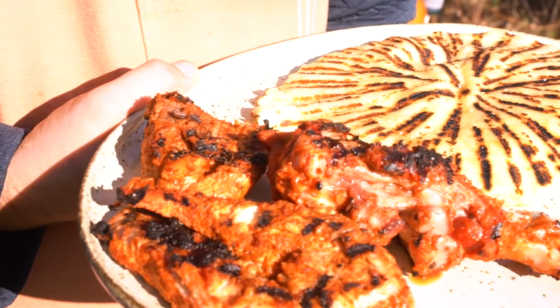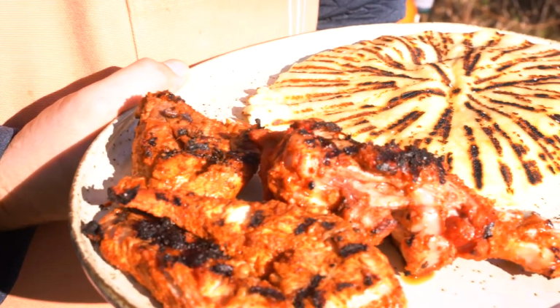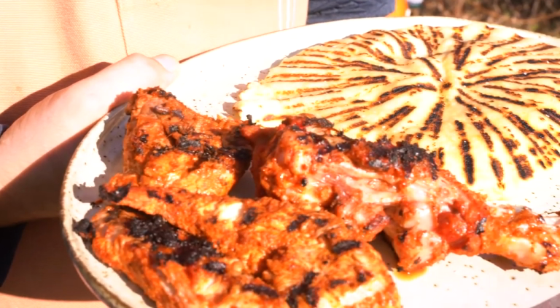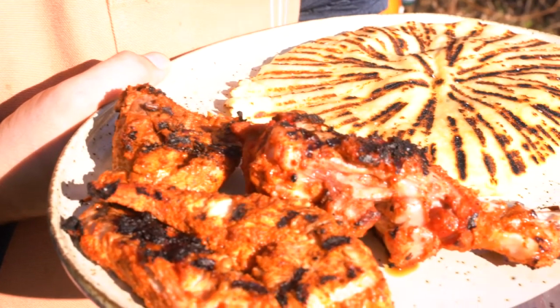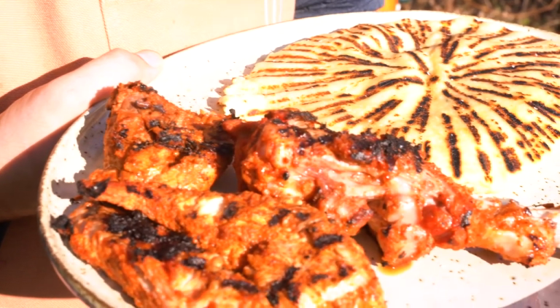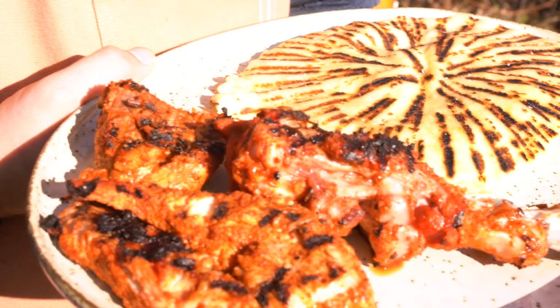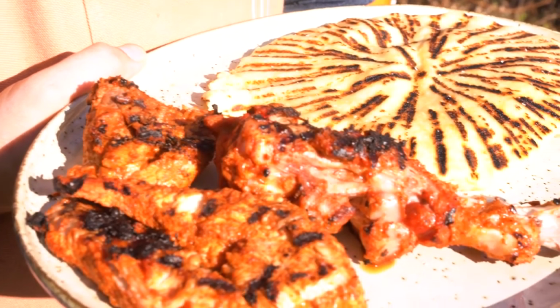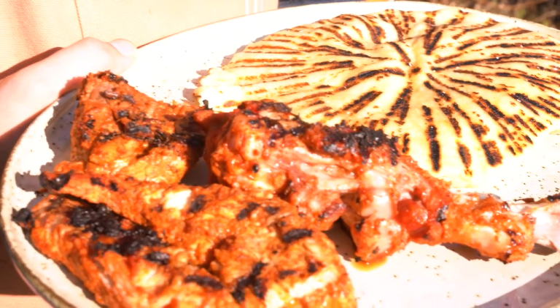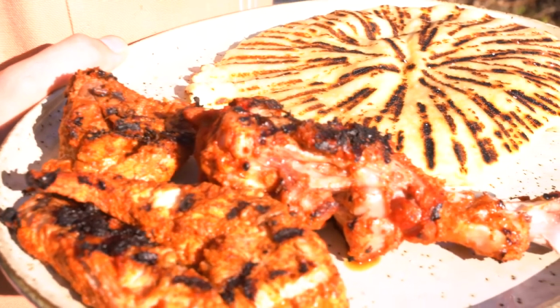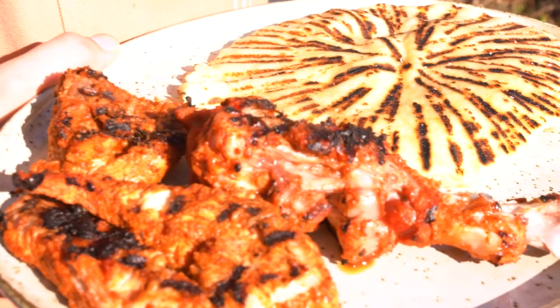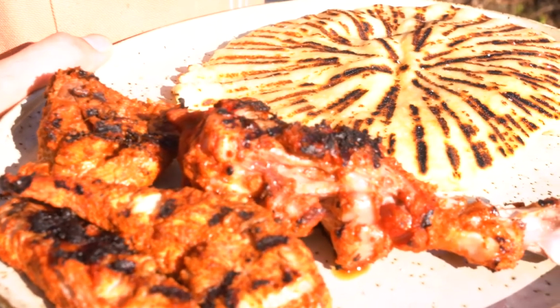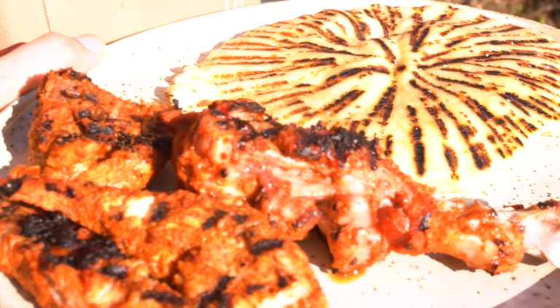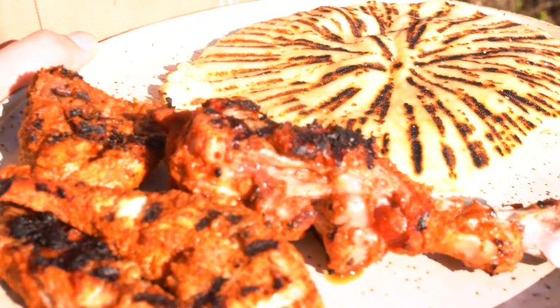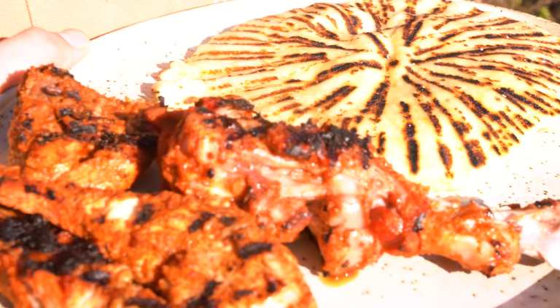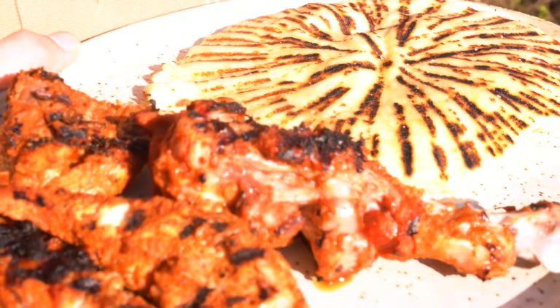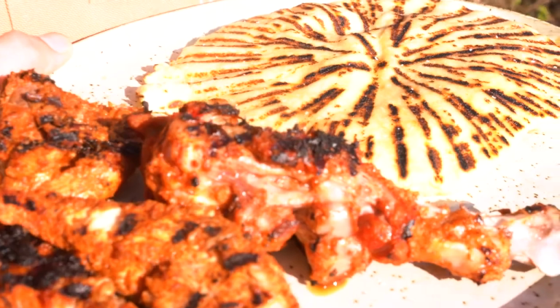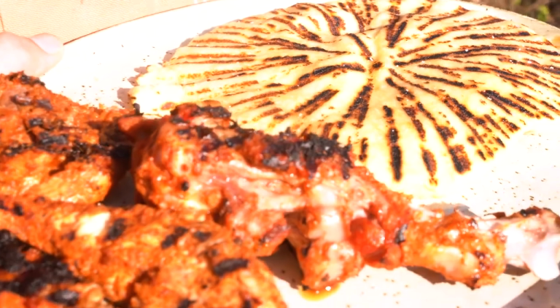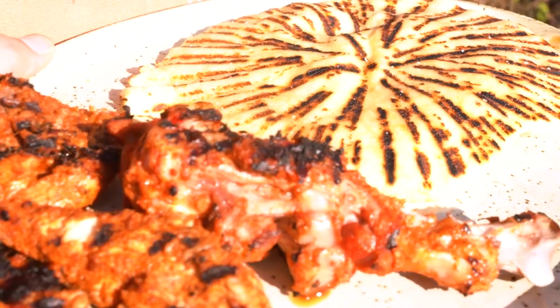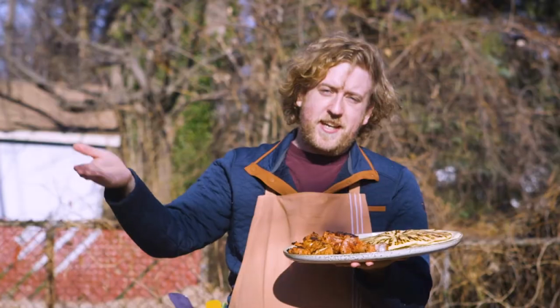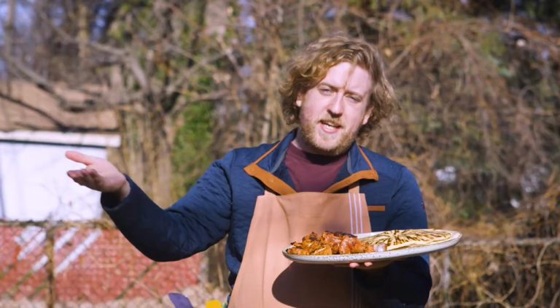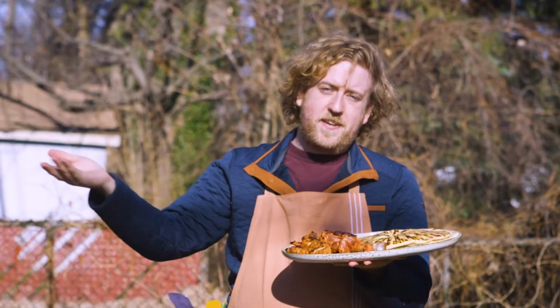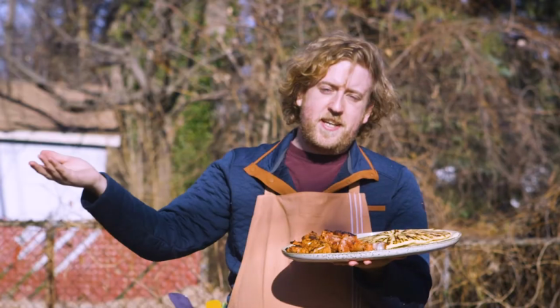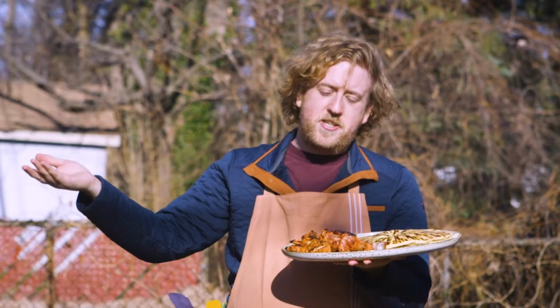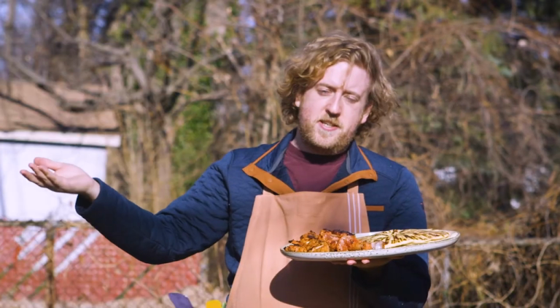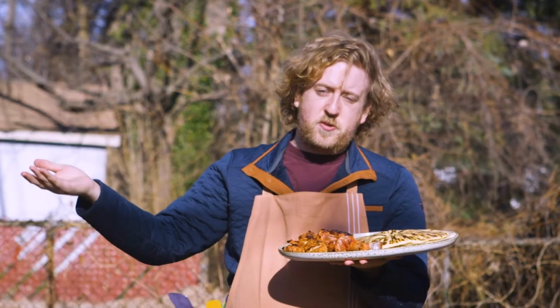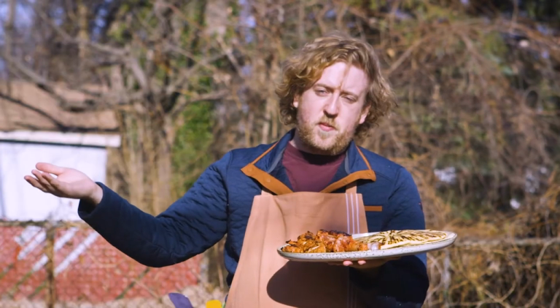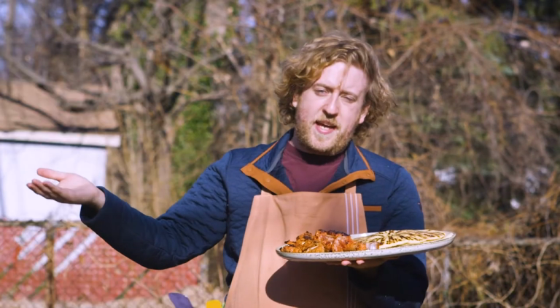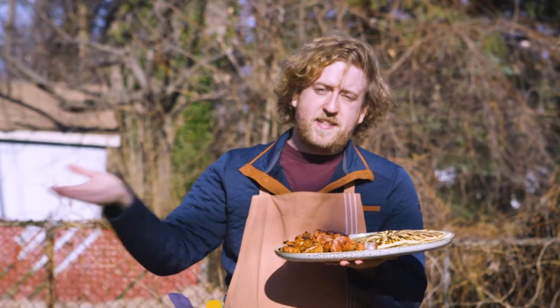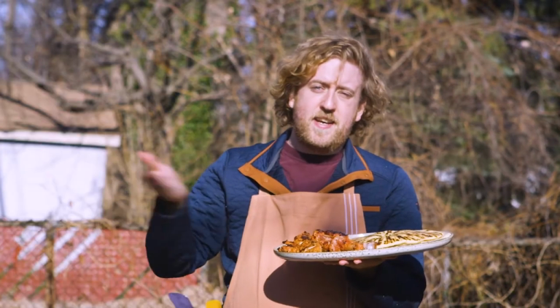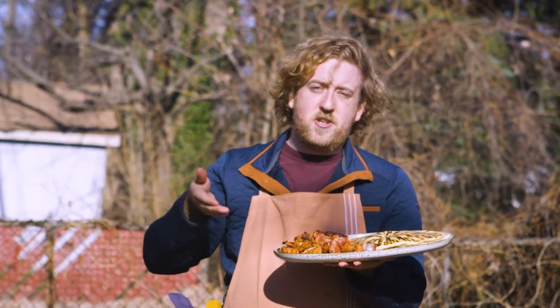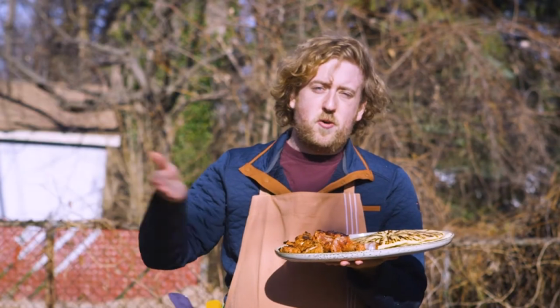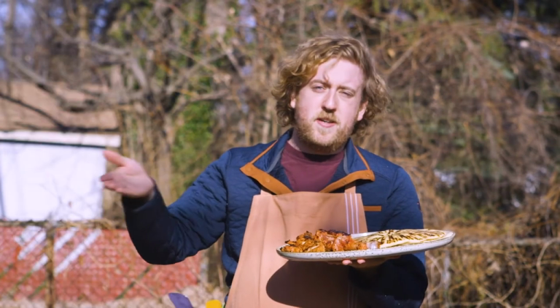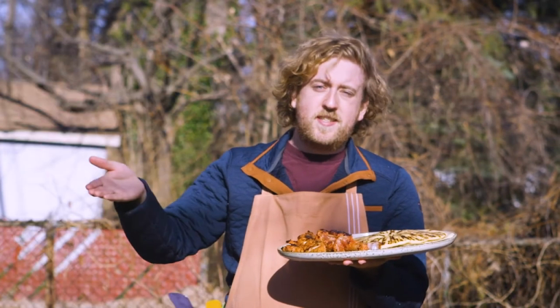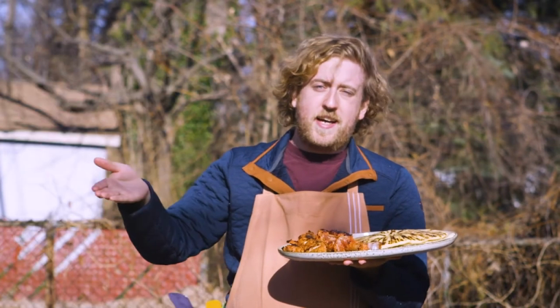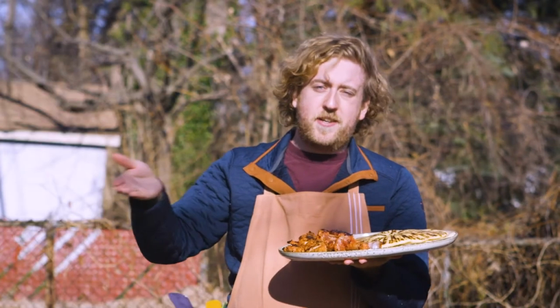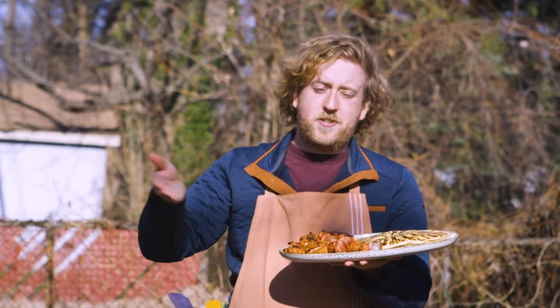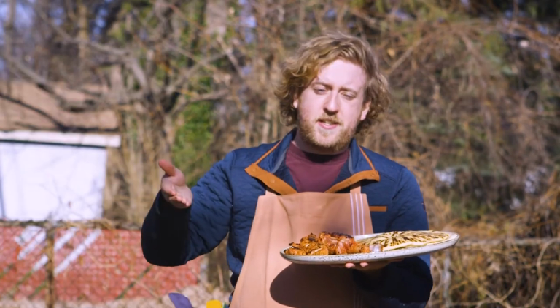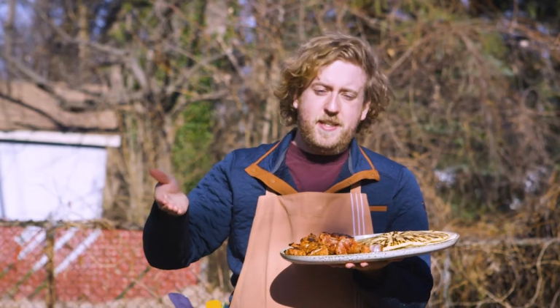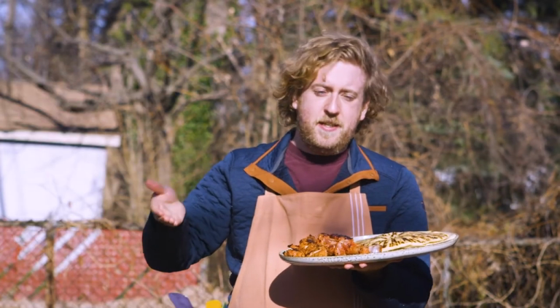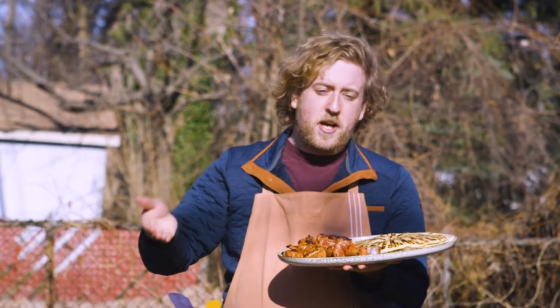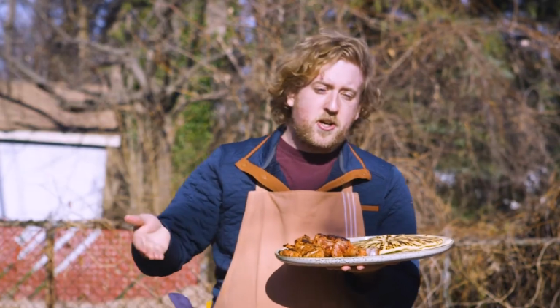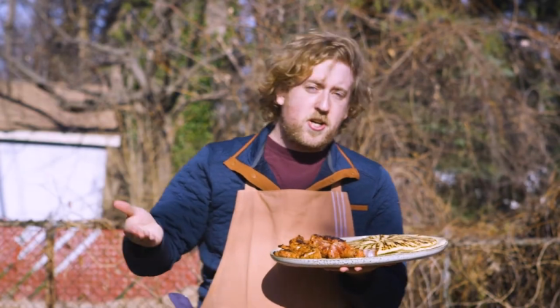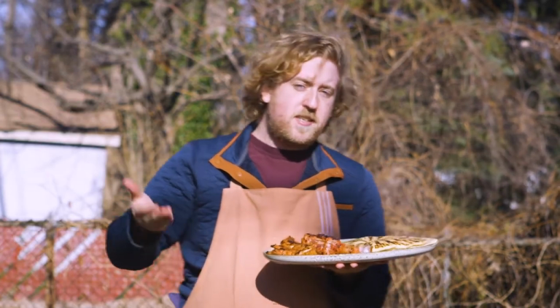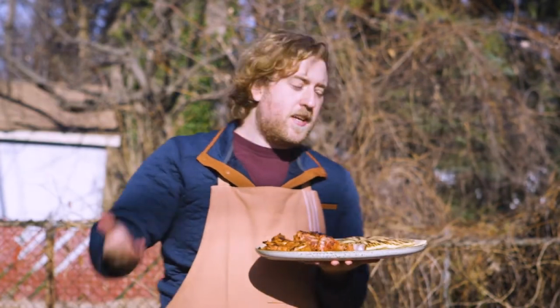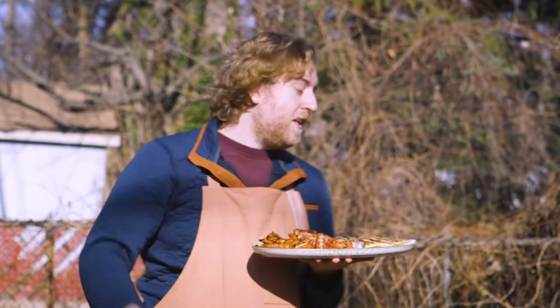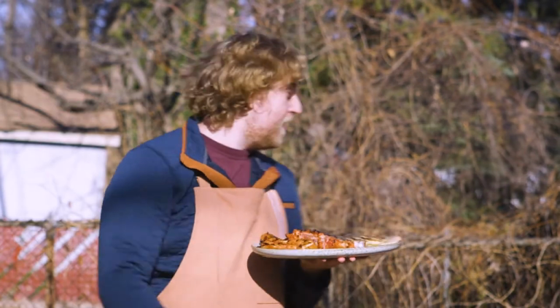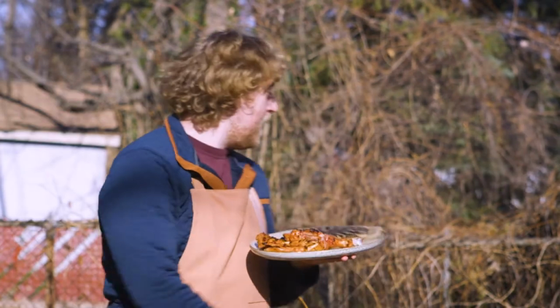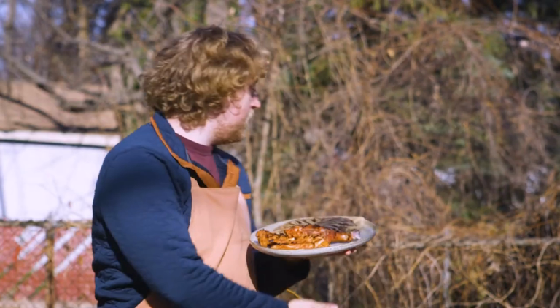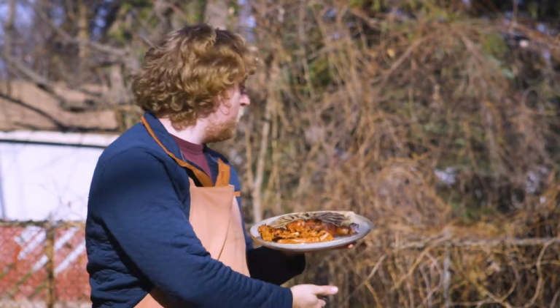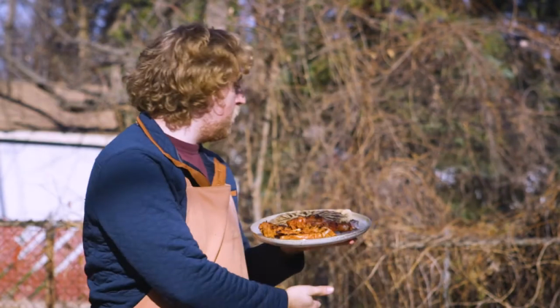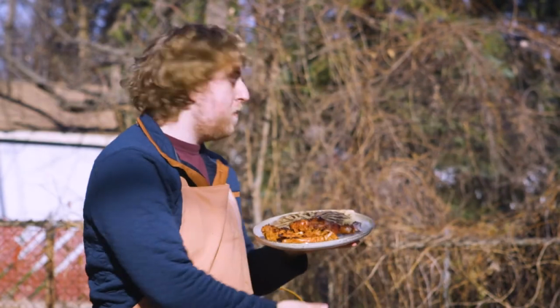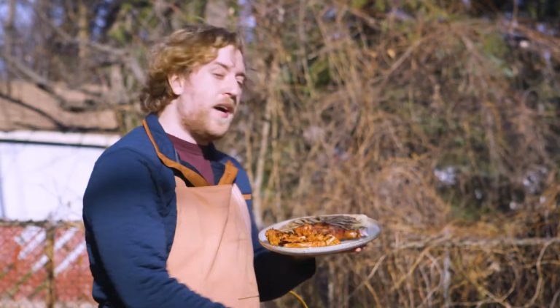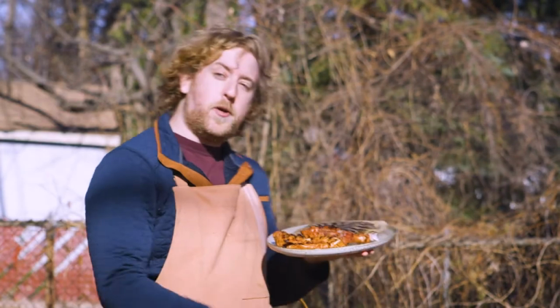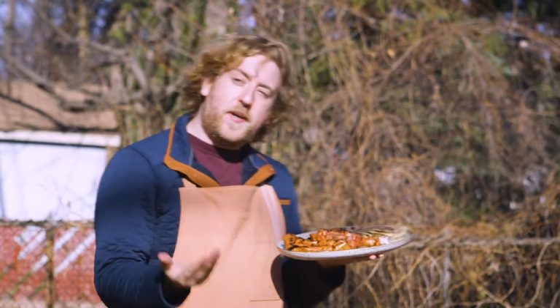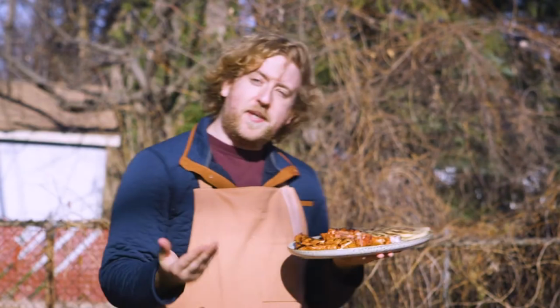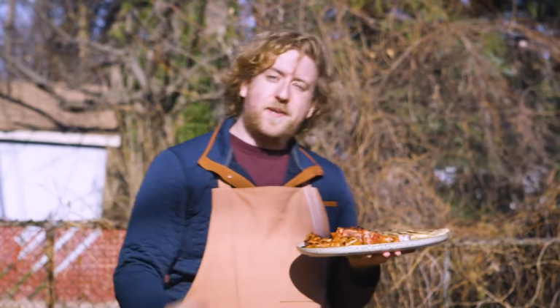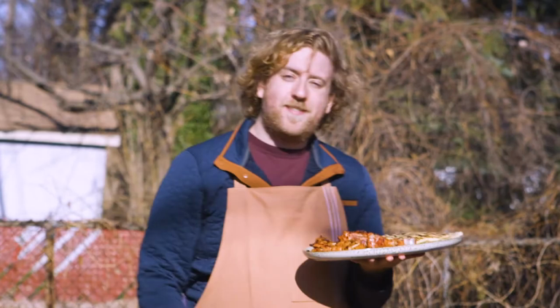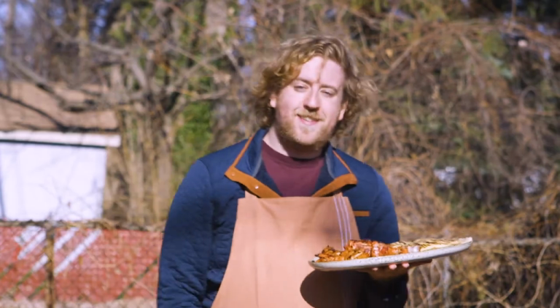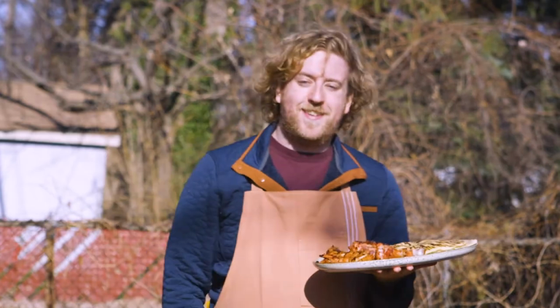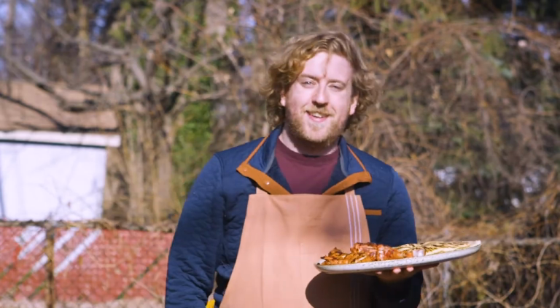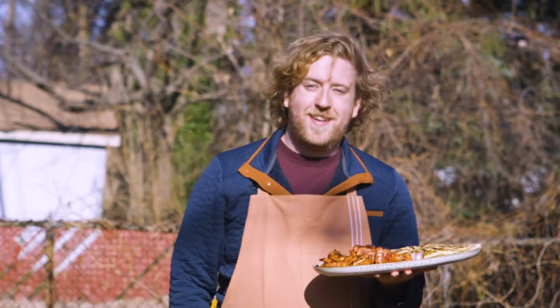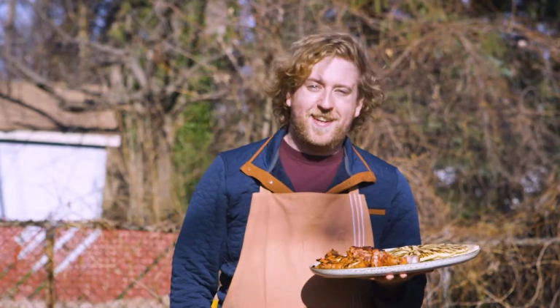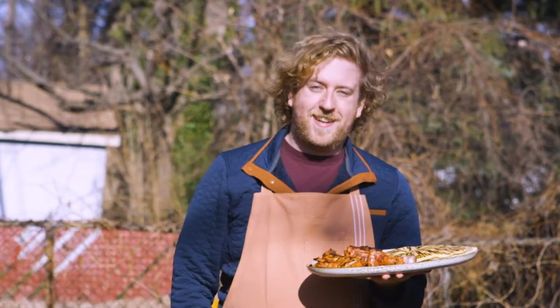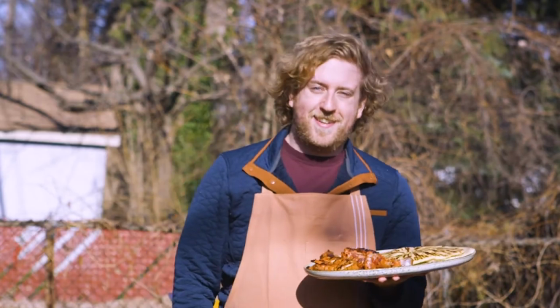I'd like to thank you for joining me today on Gear Kitchen as we make tandoori-style turkey cooked on the Gonzo Grill by Eureka. We'll see you later!